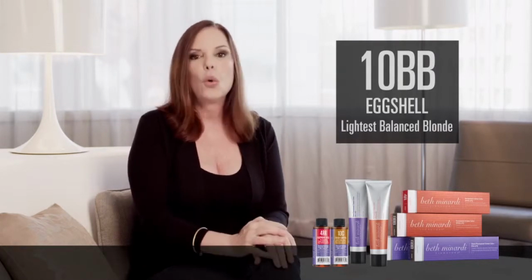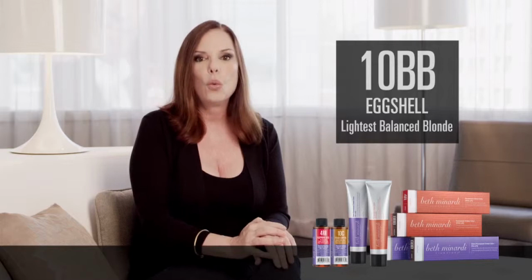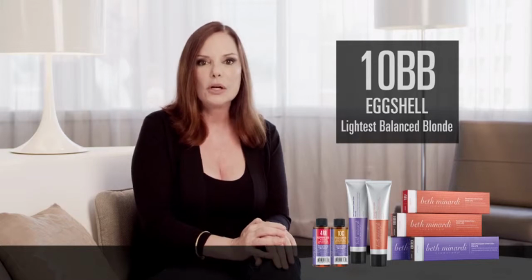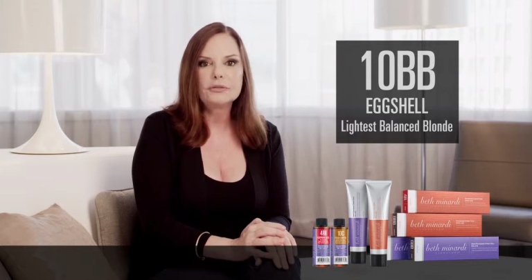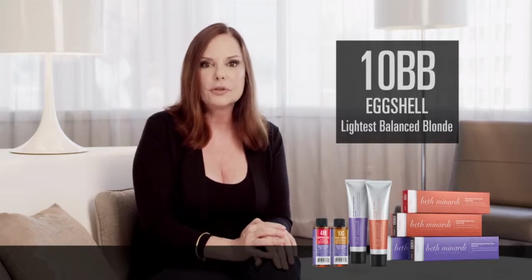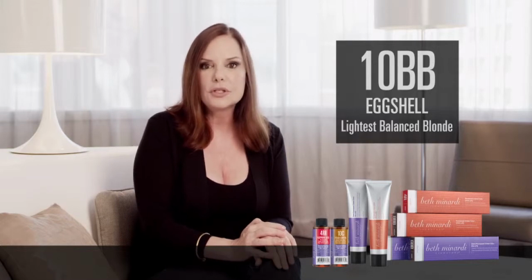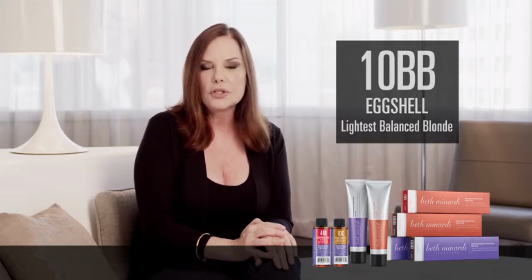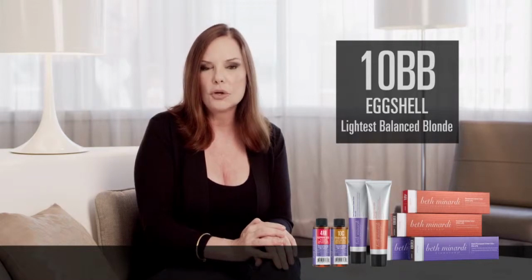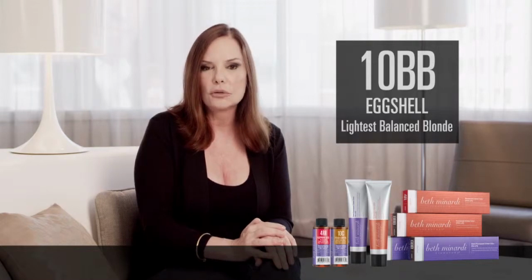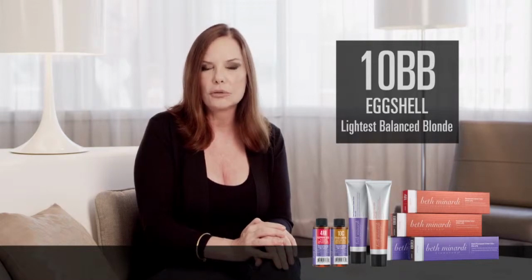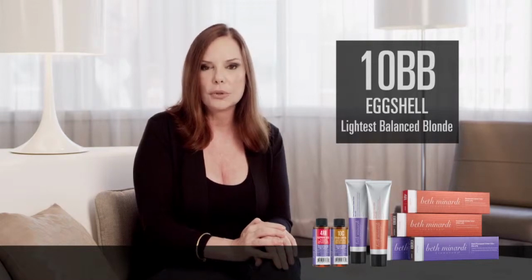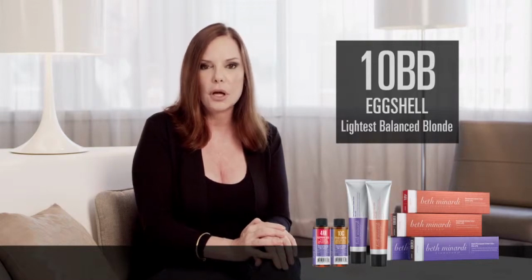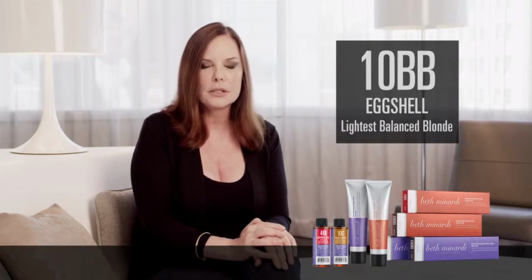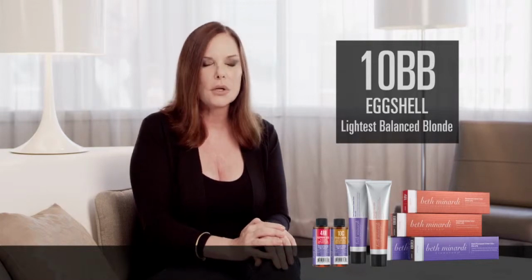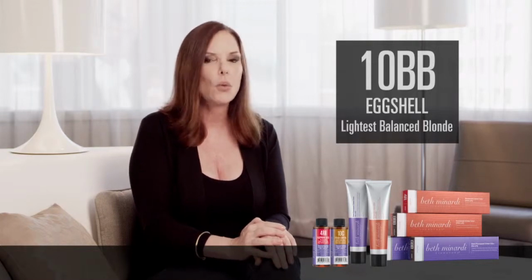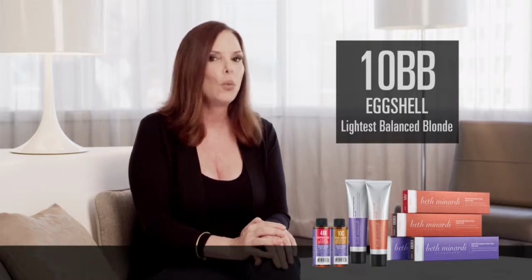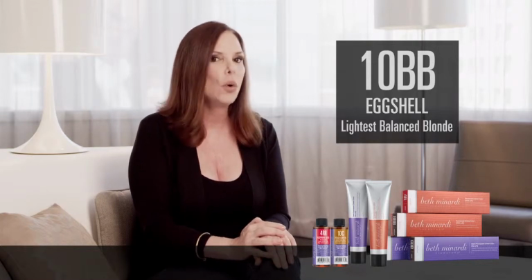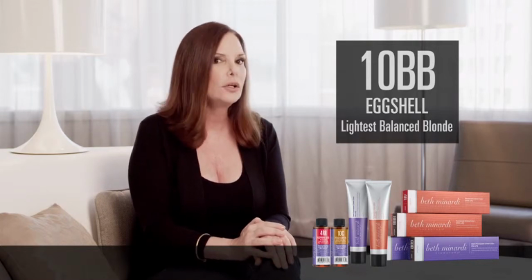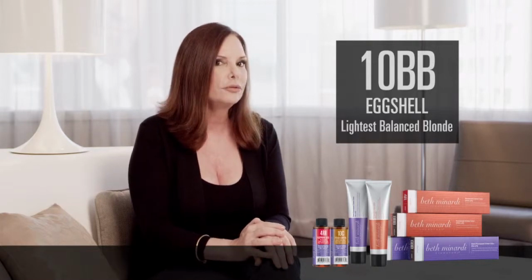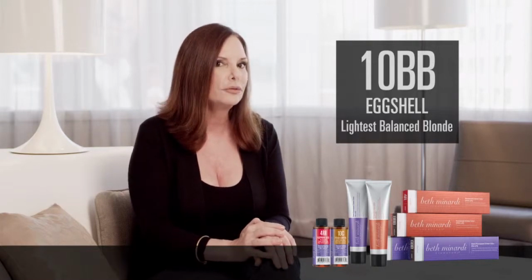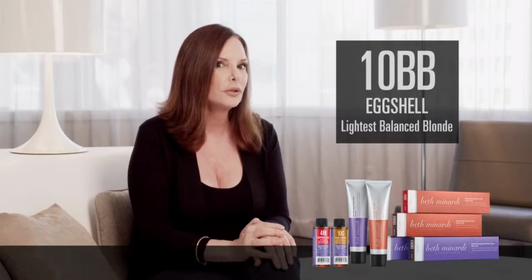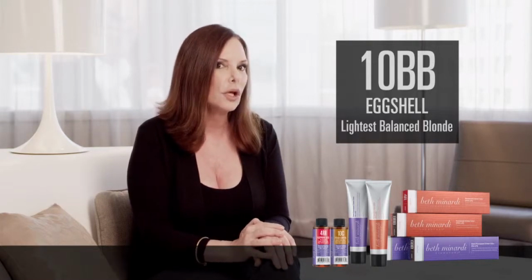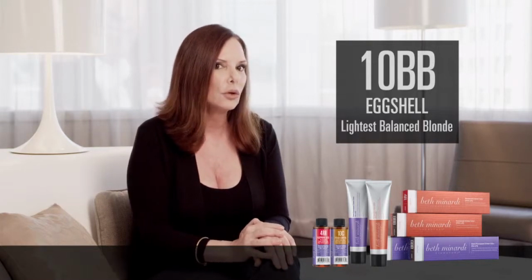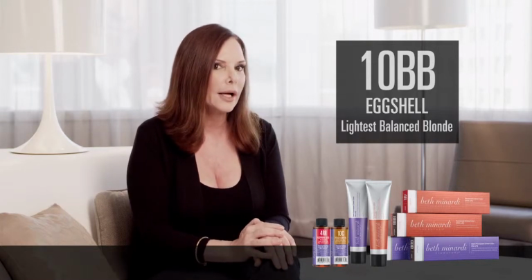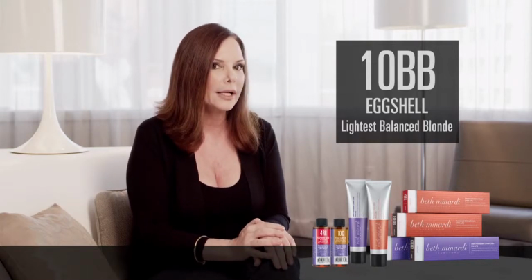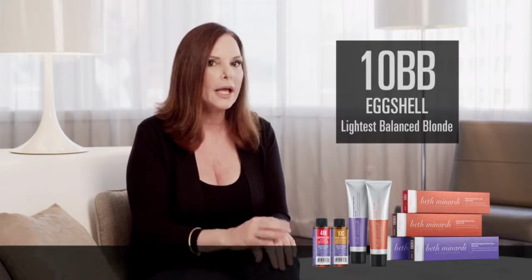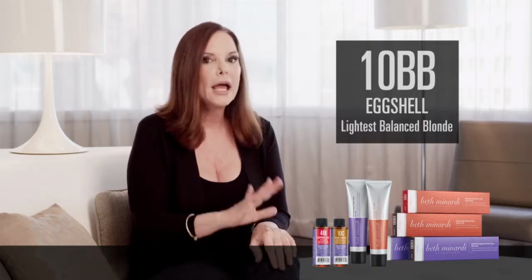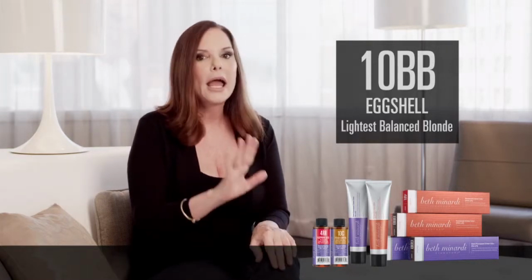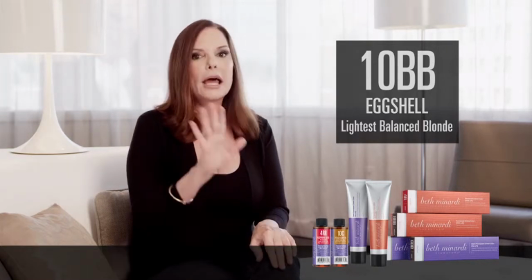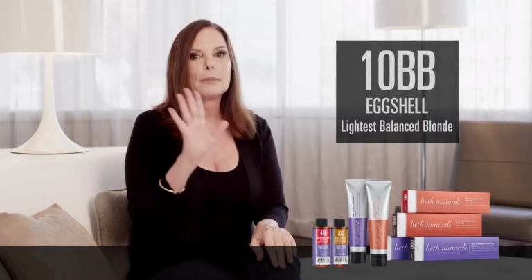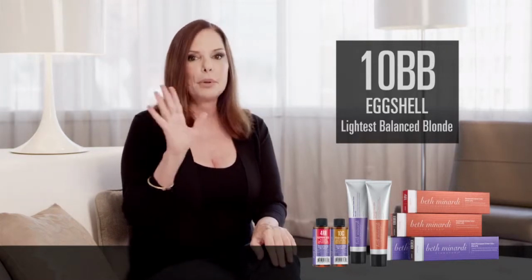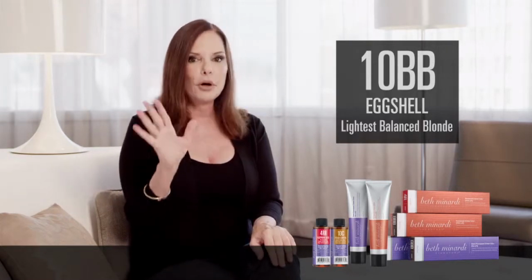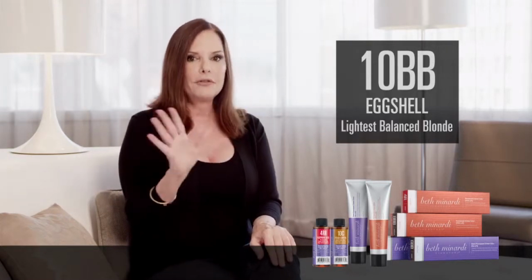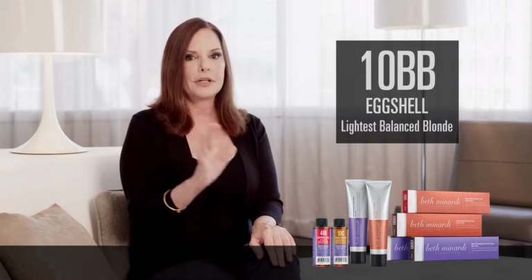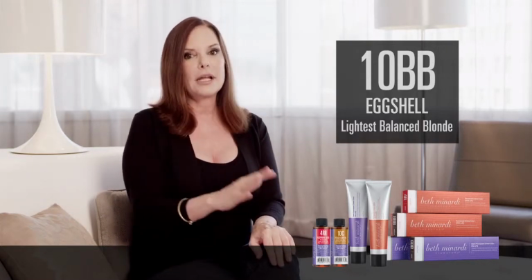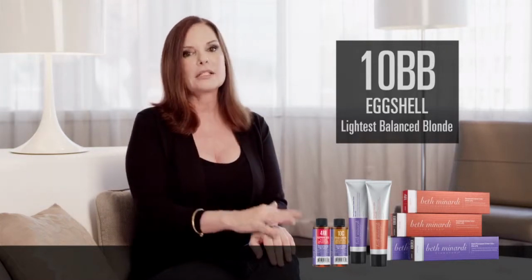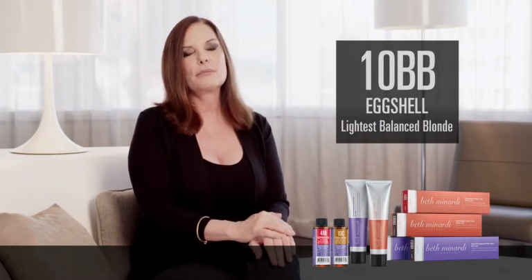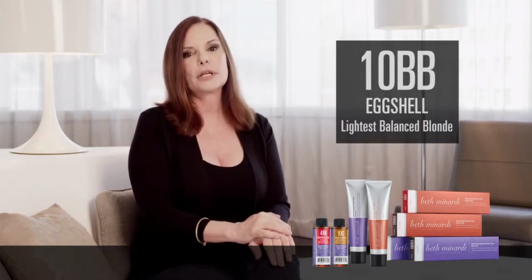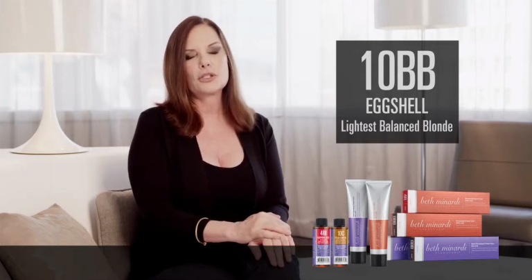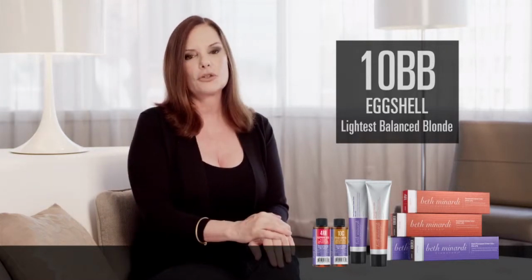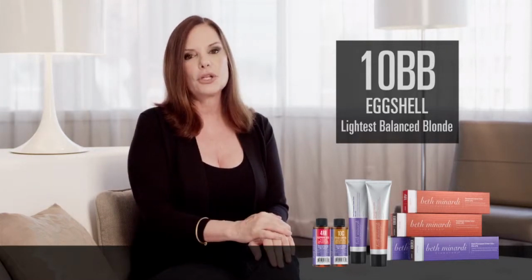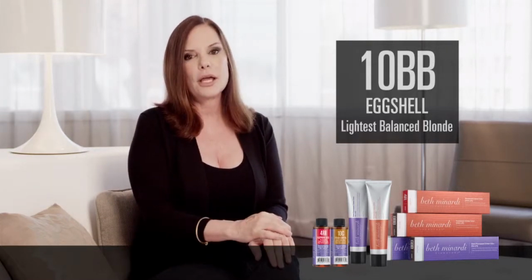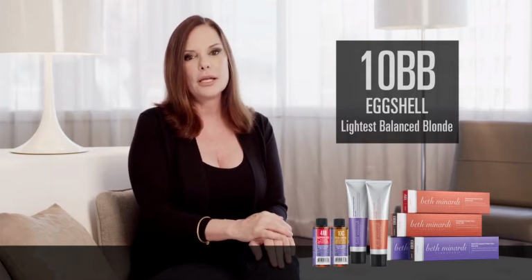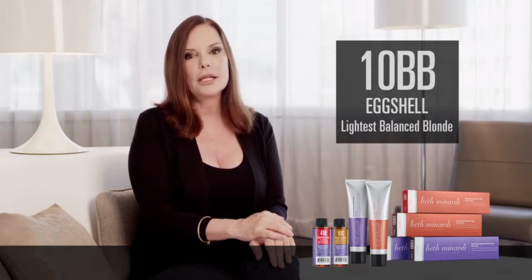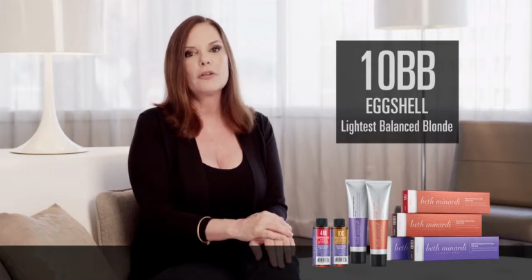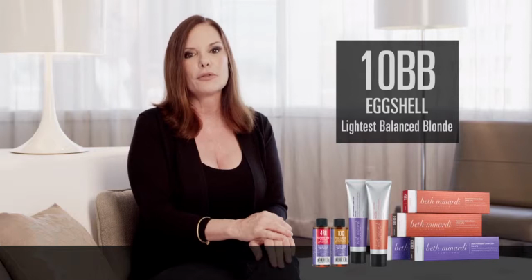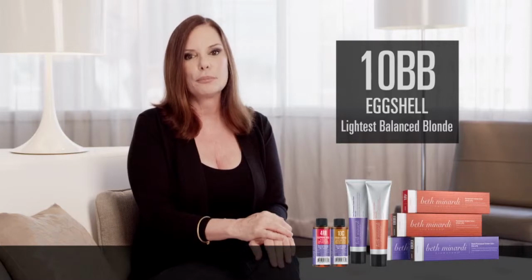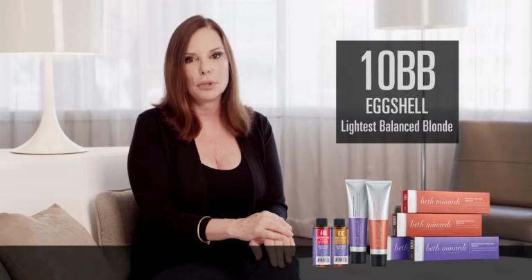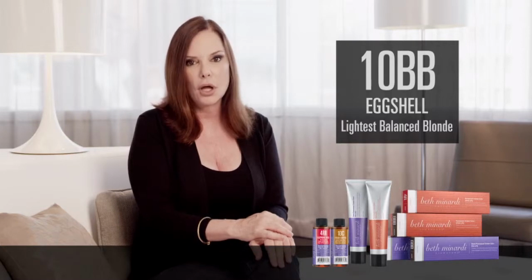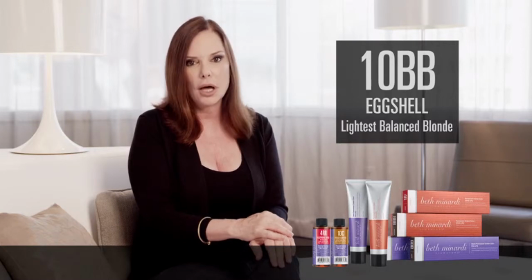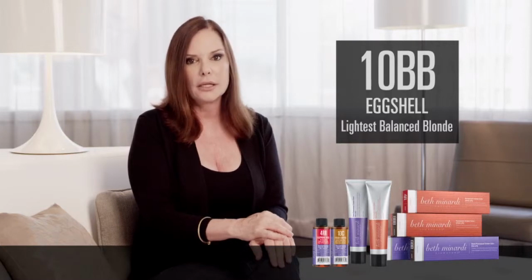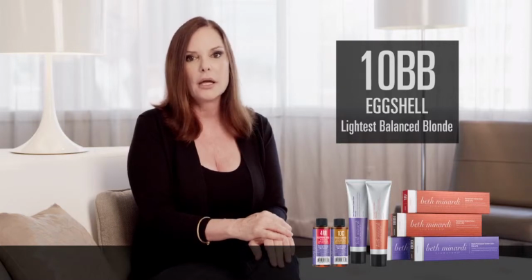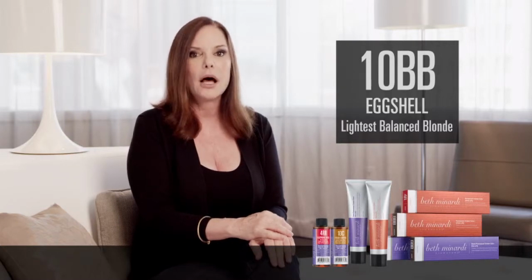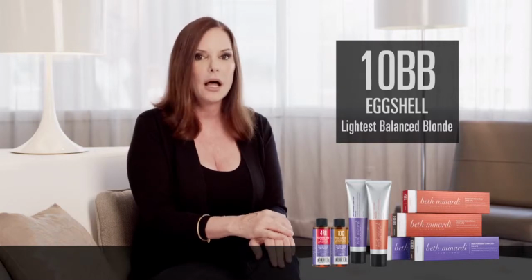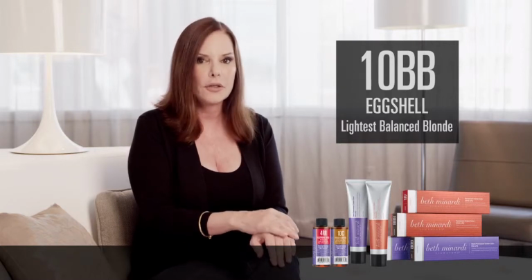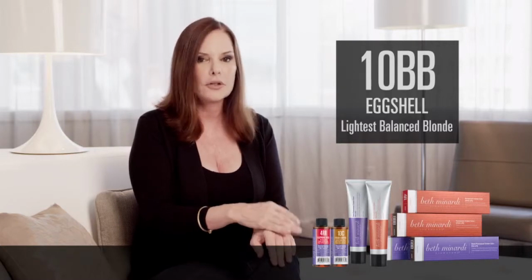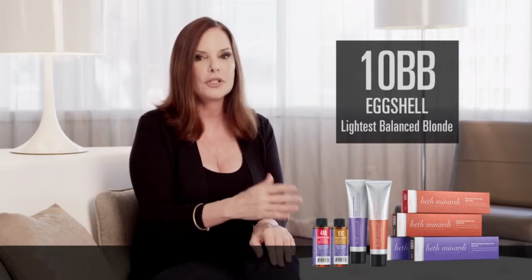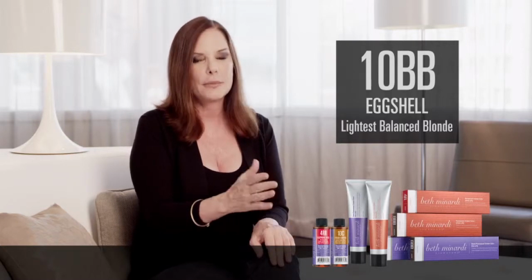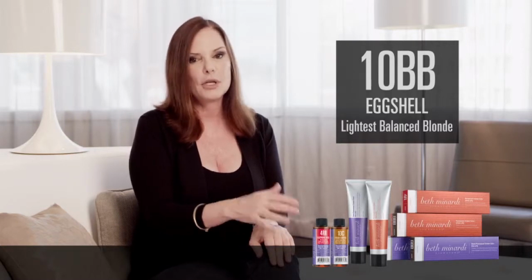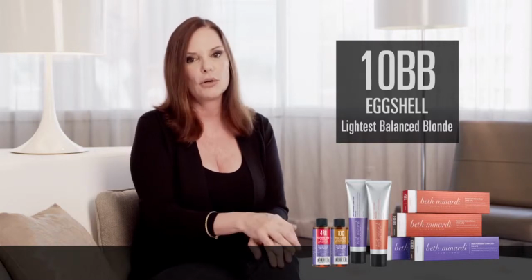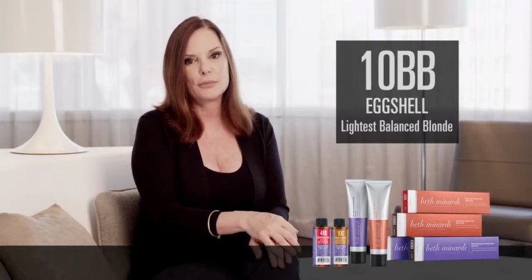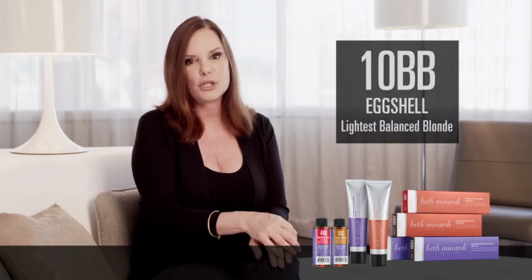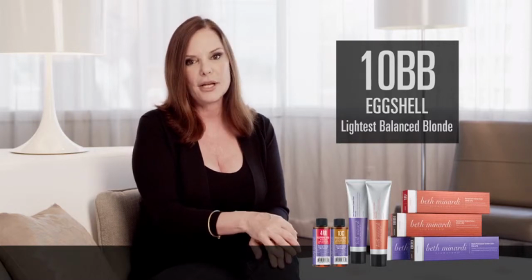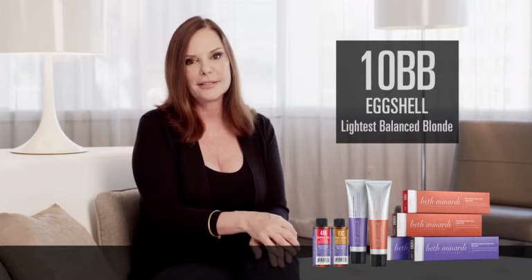Wonderful as a toner for blondes, wonderful for low lighting, and perfect as a mixer to any of the other blonde demi cream shades.